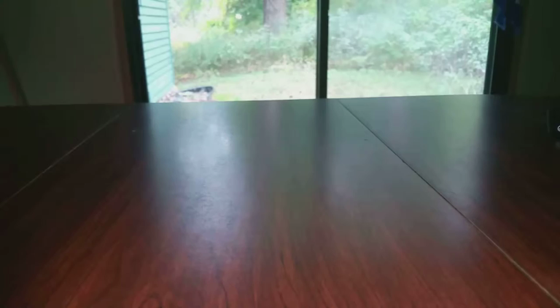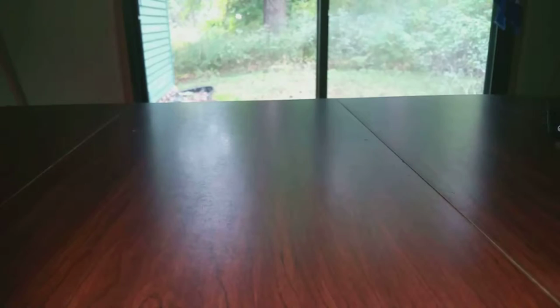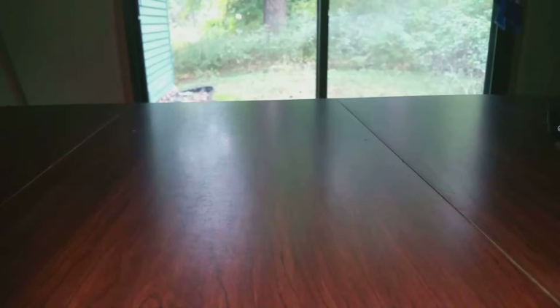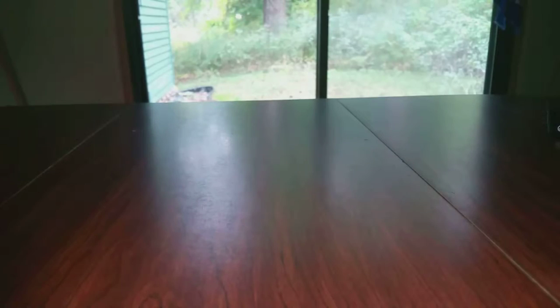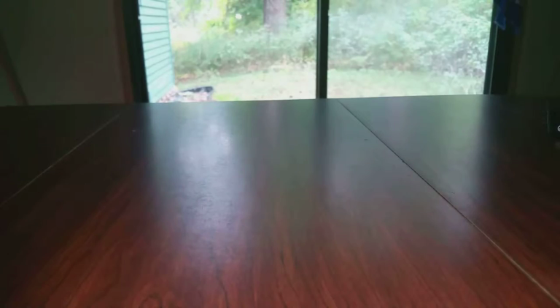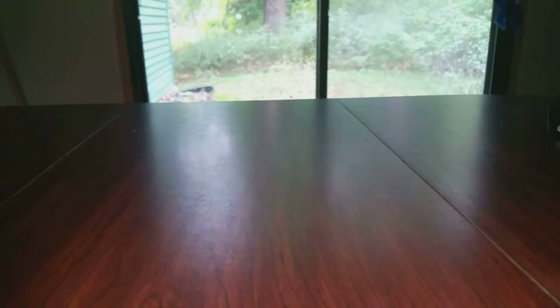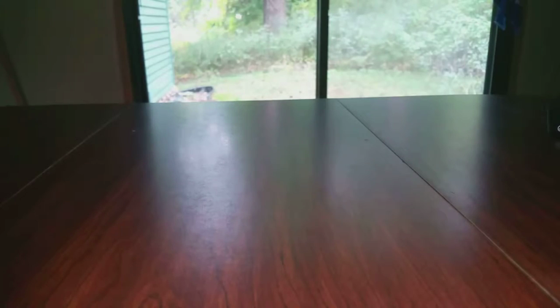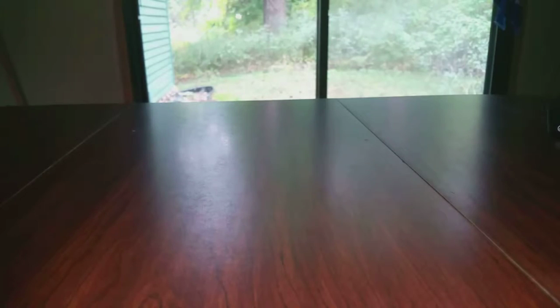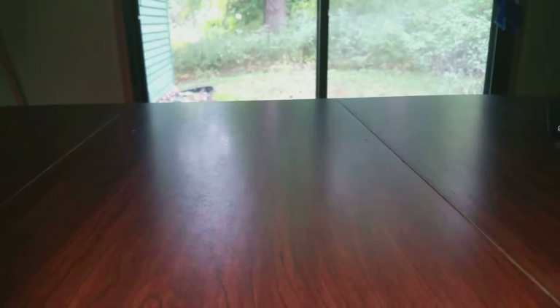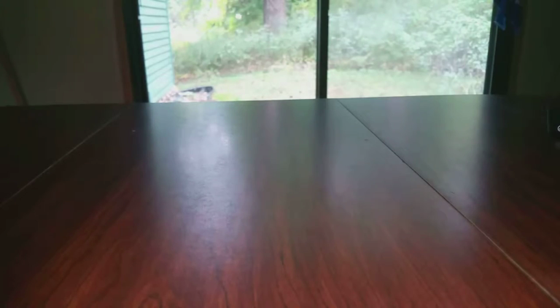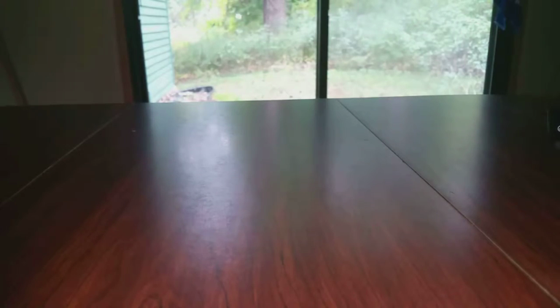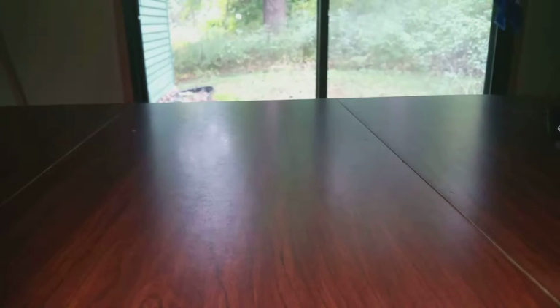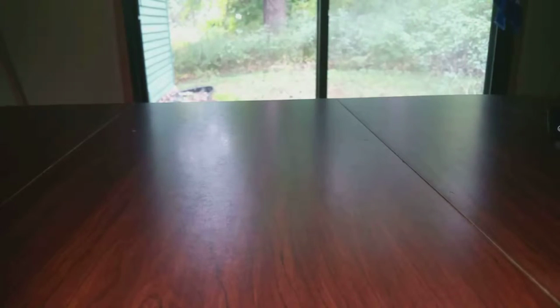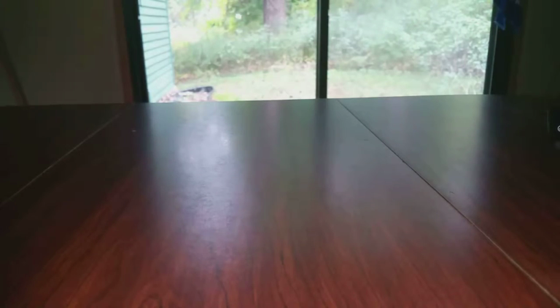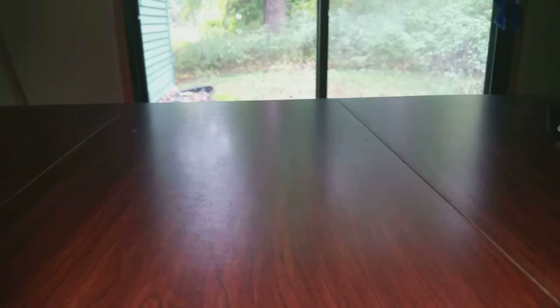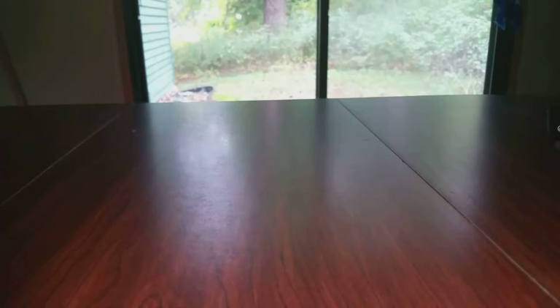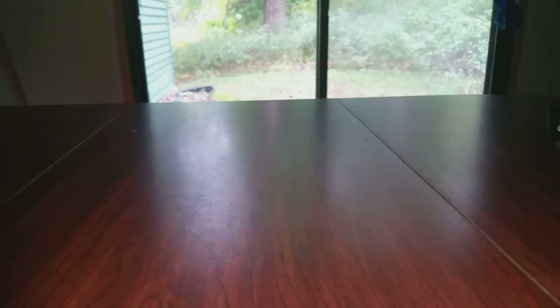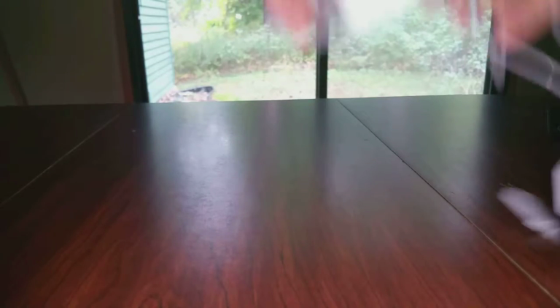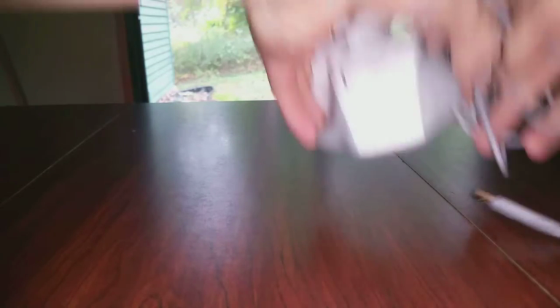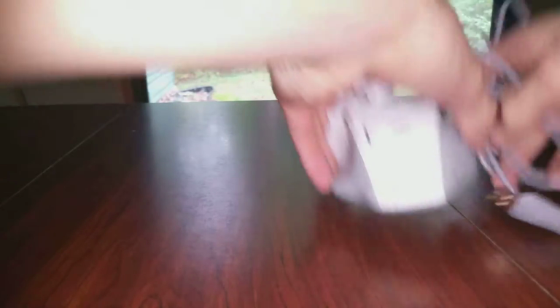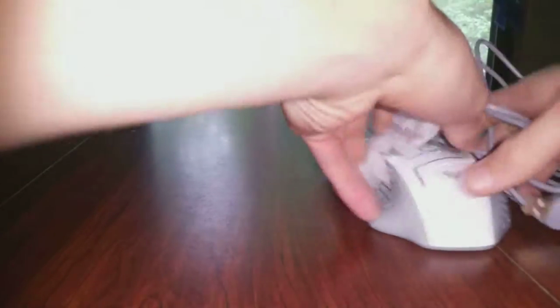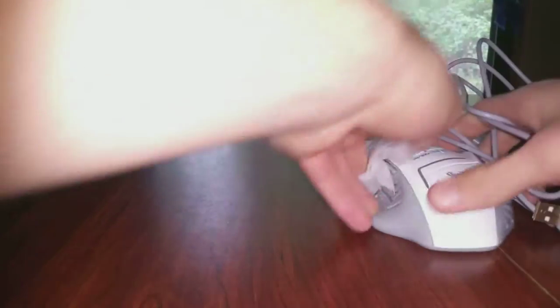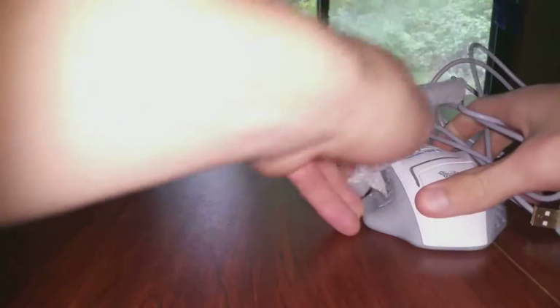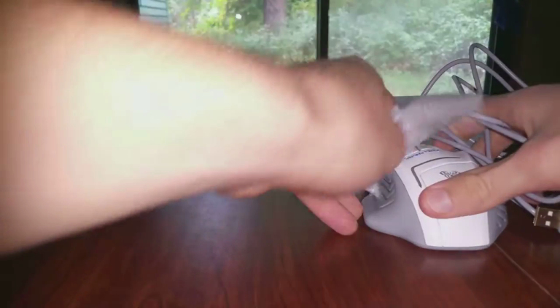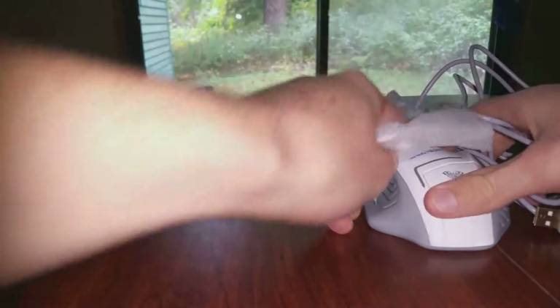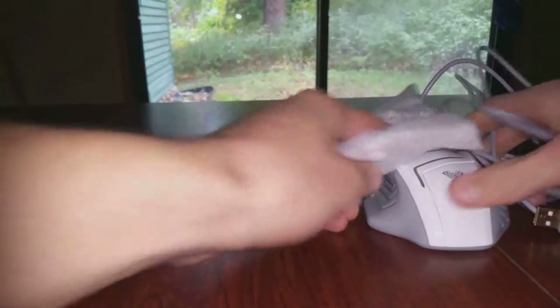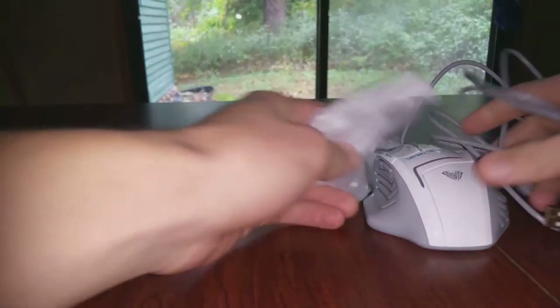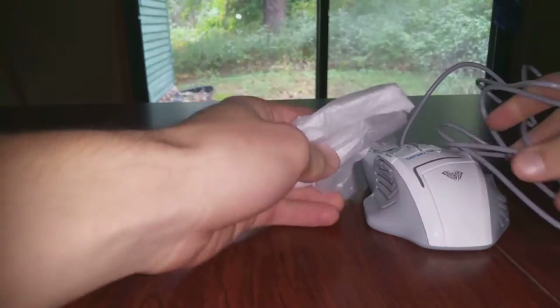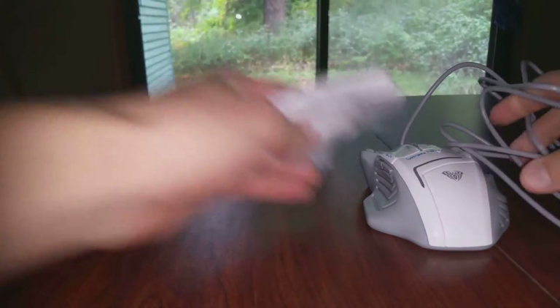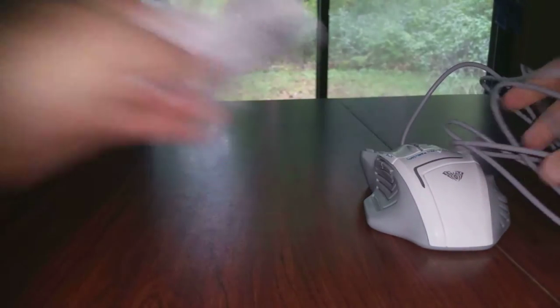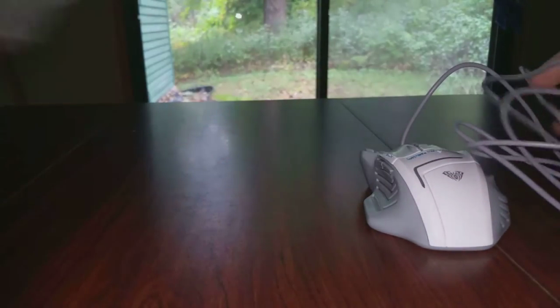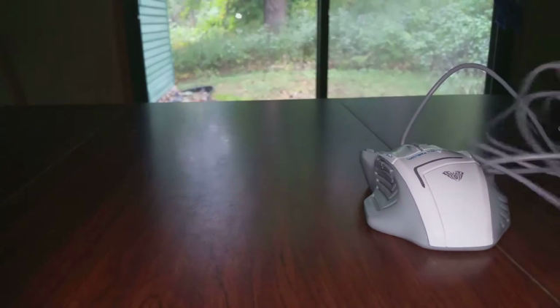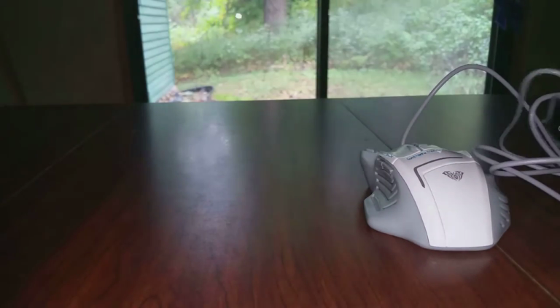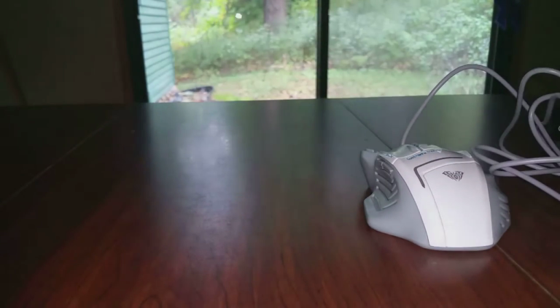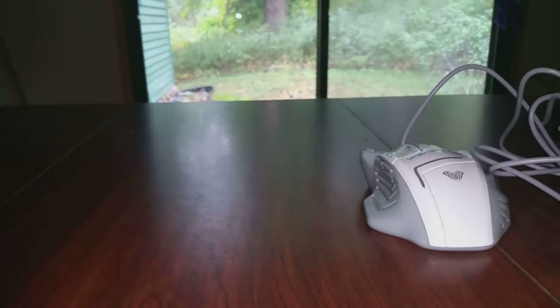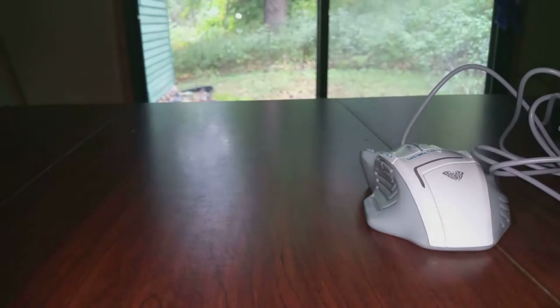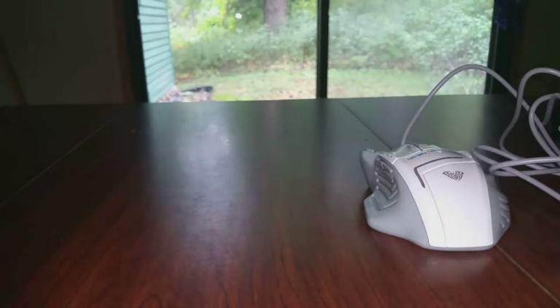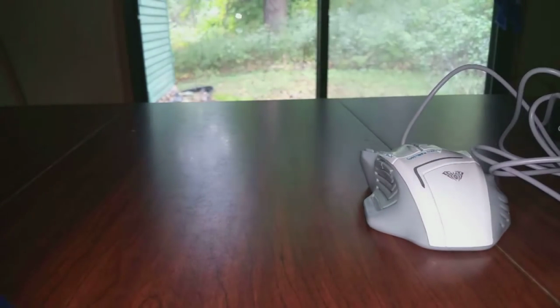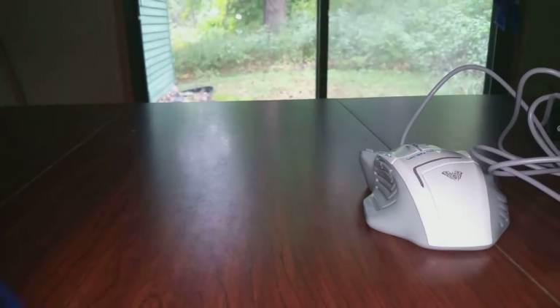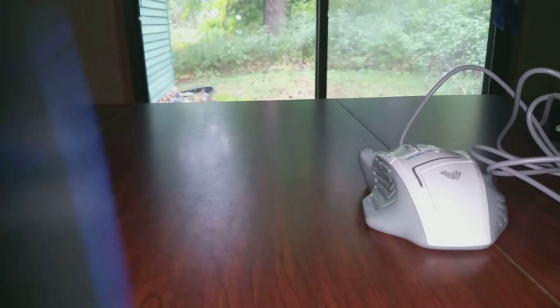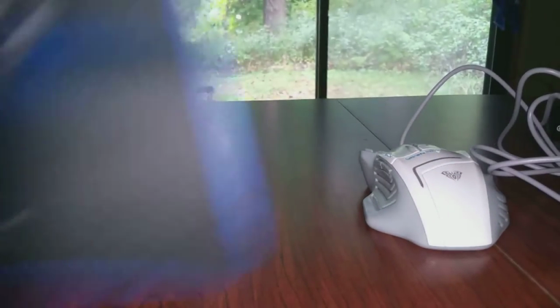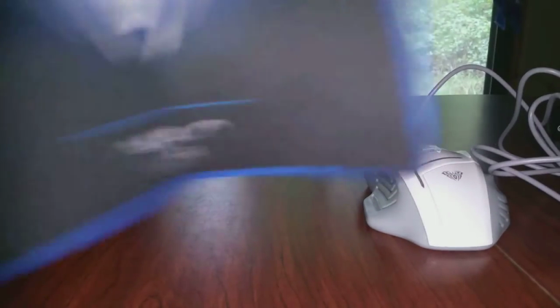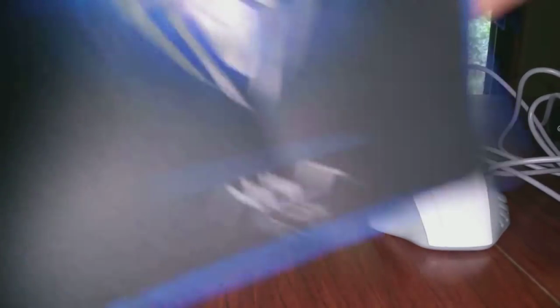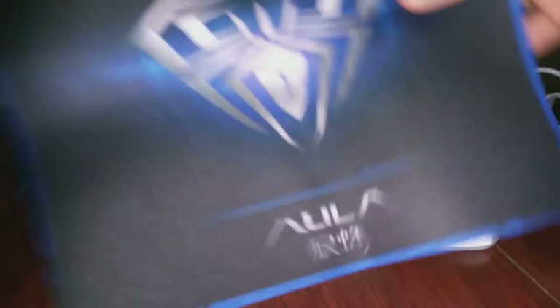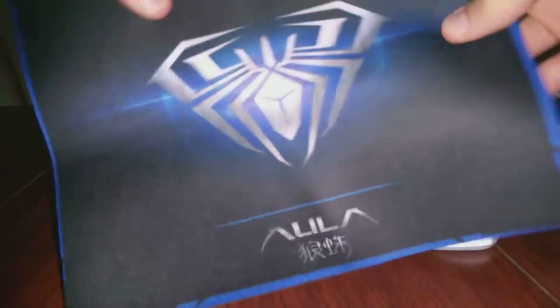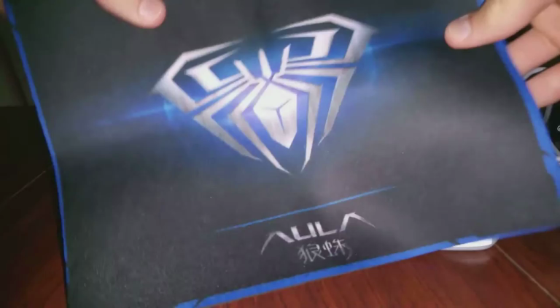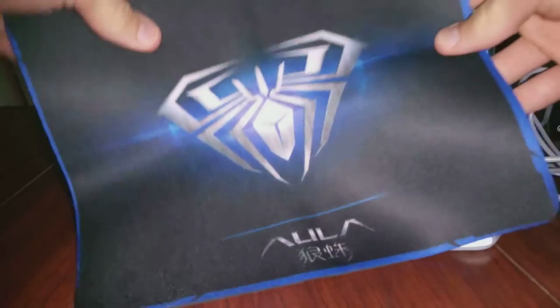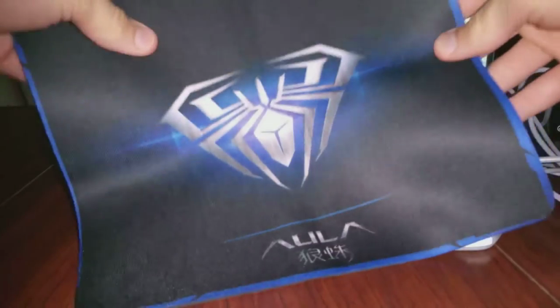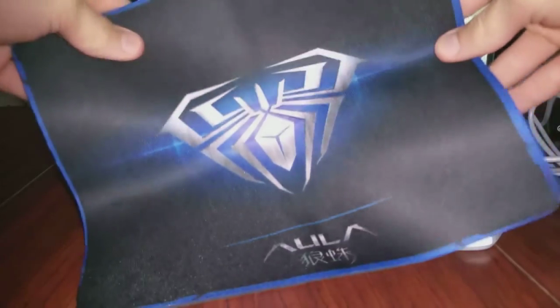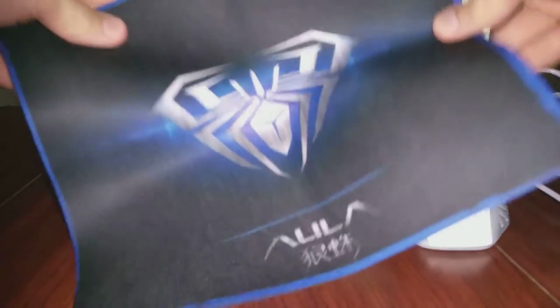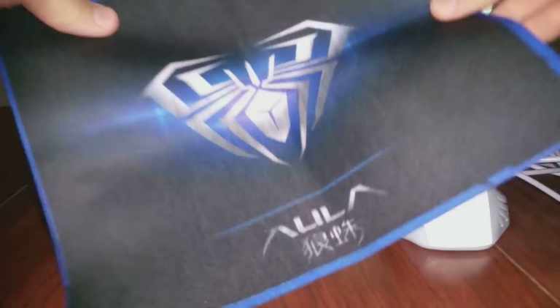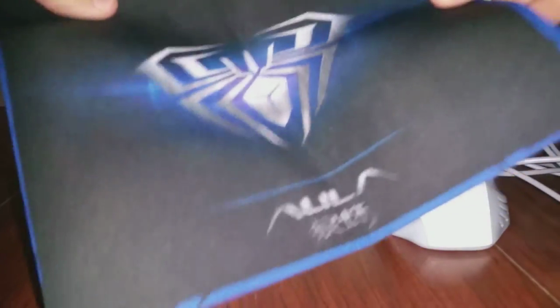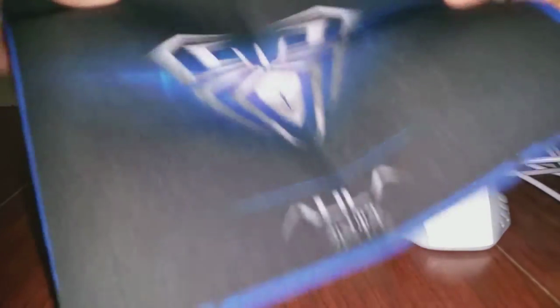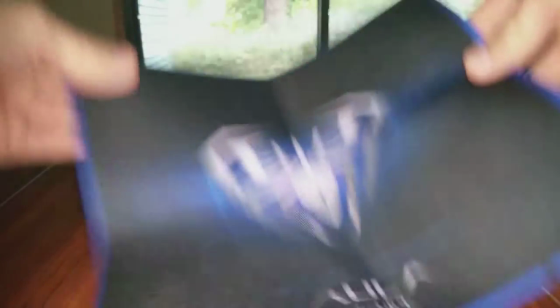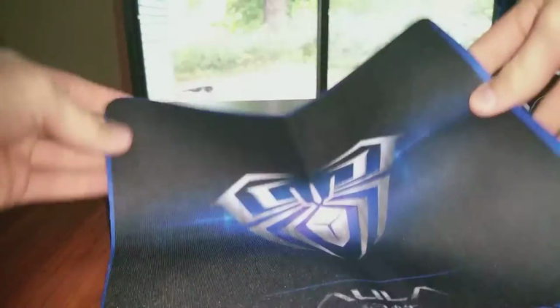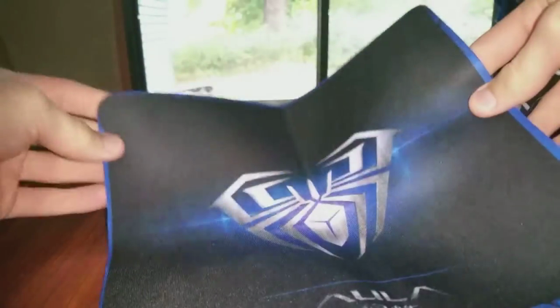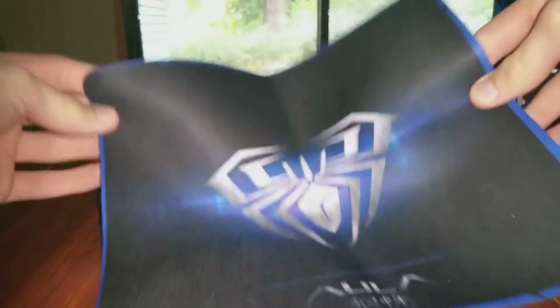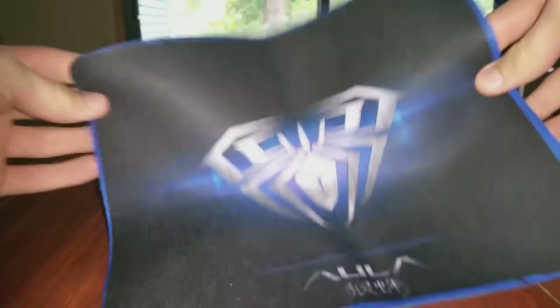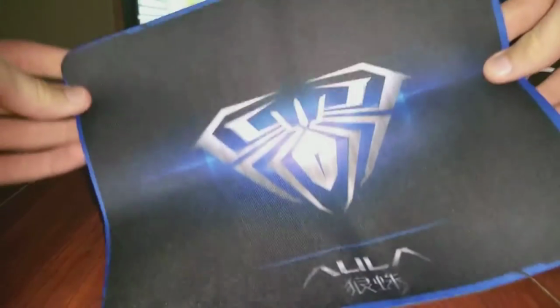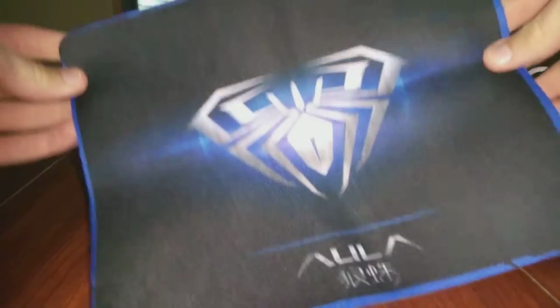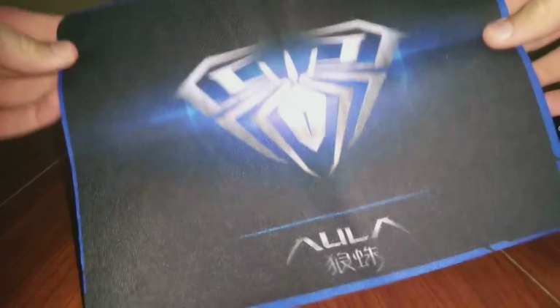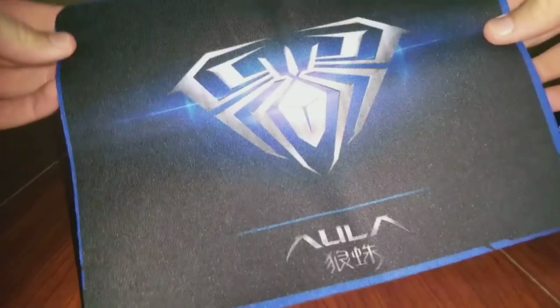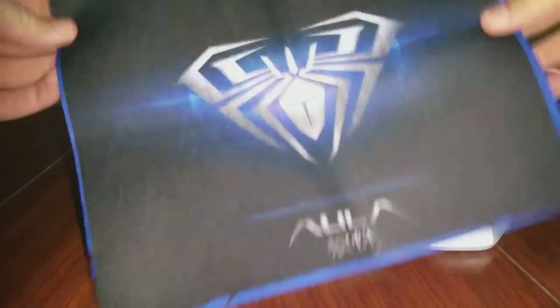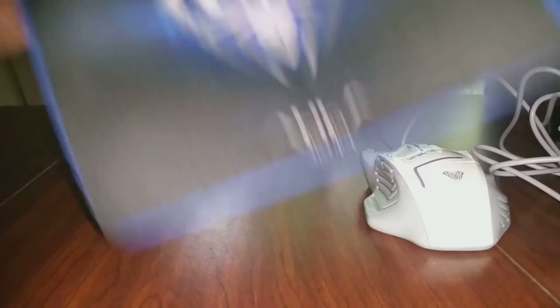What it comes with is the mouse, which comes in this nice white sleeve that I took out, and the mouse pad, which comes in a plastic wrapping.